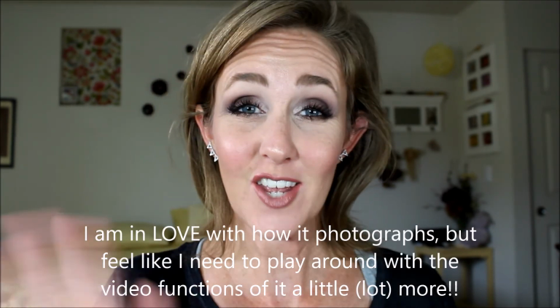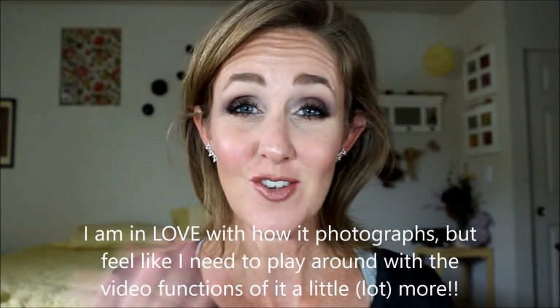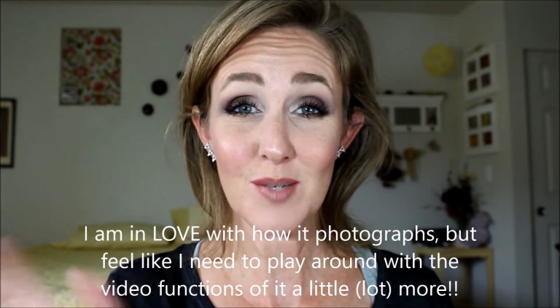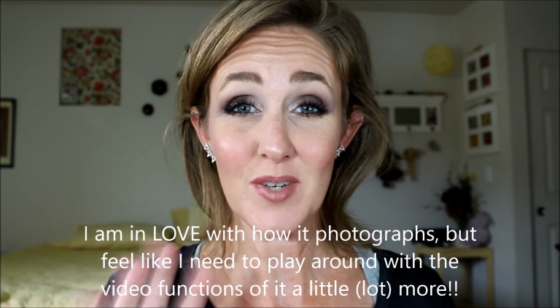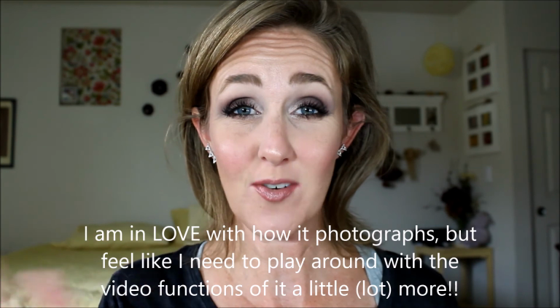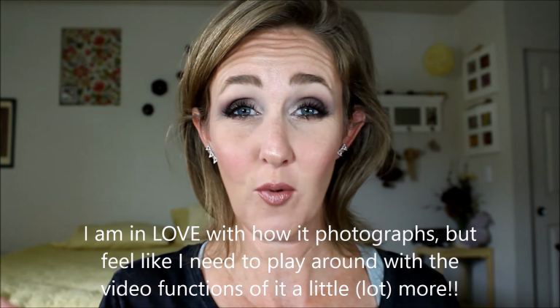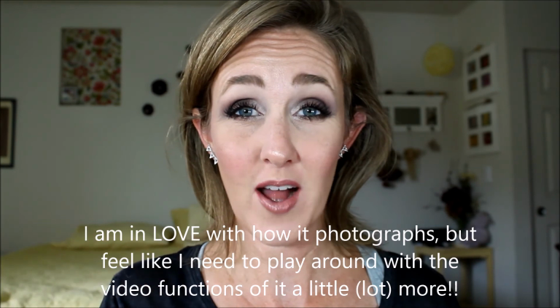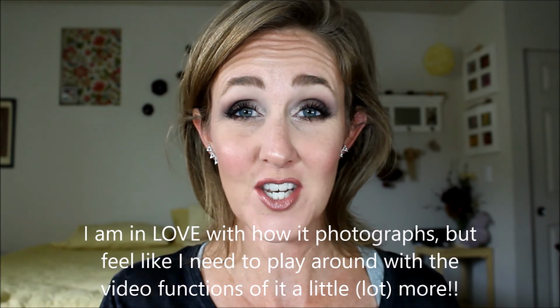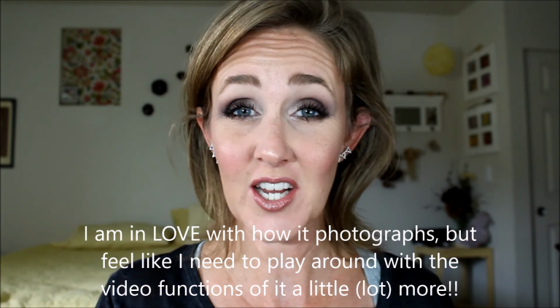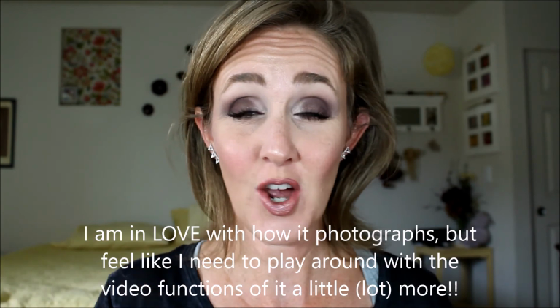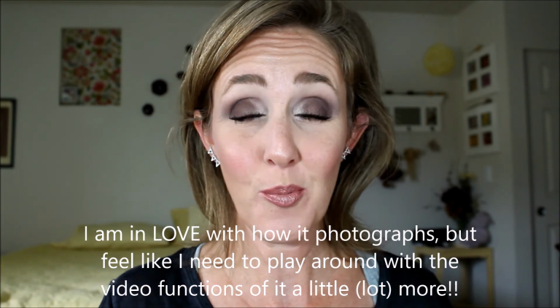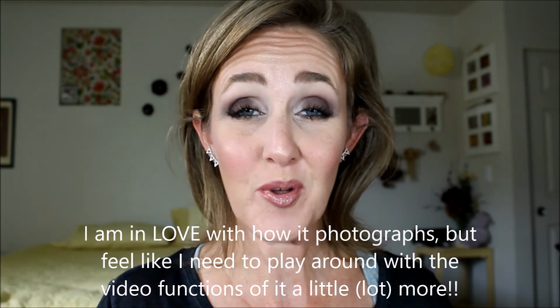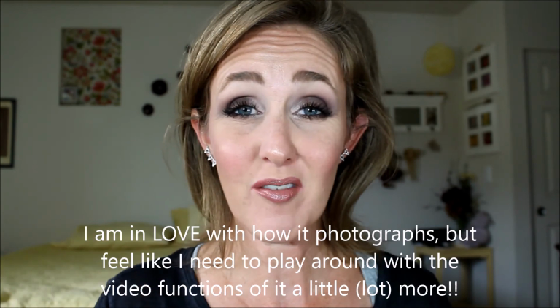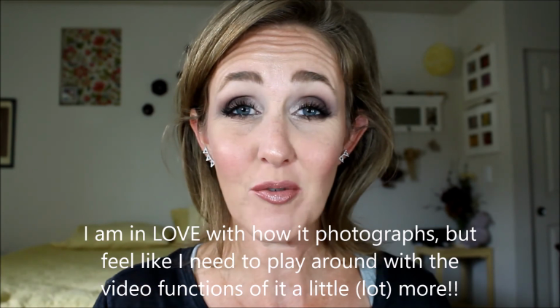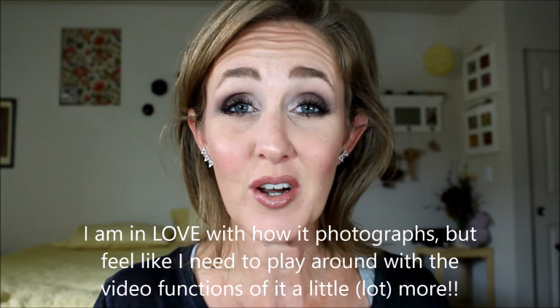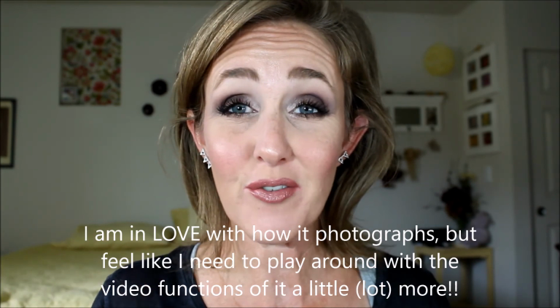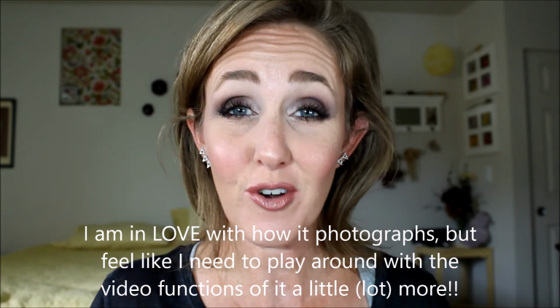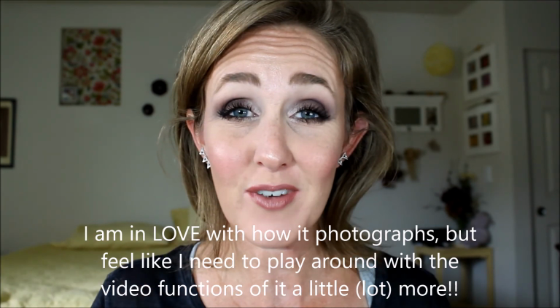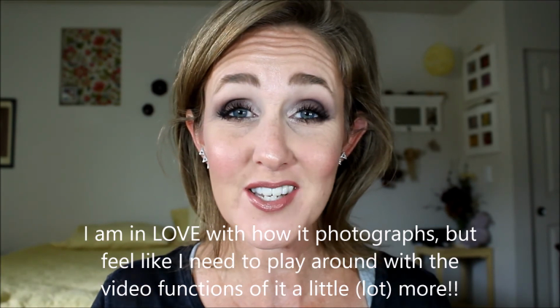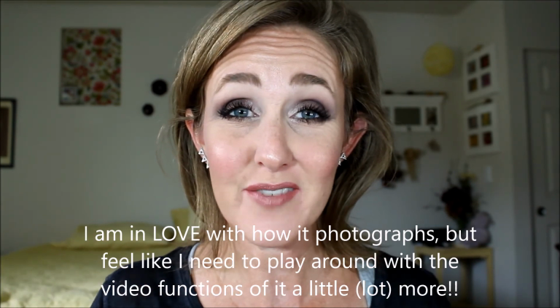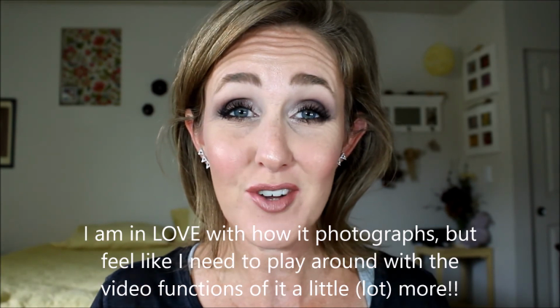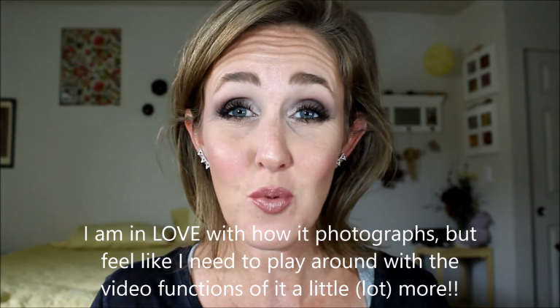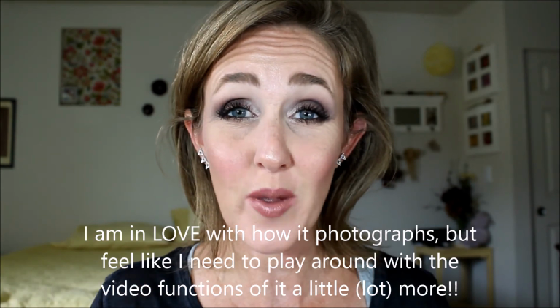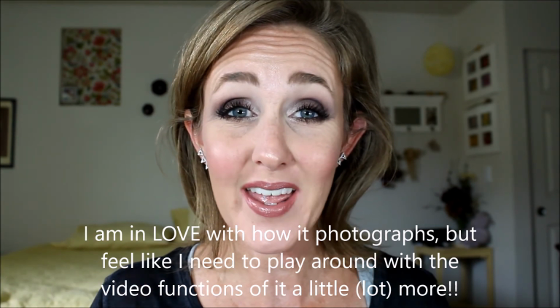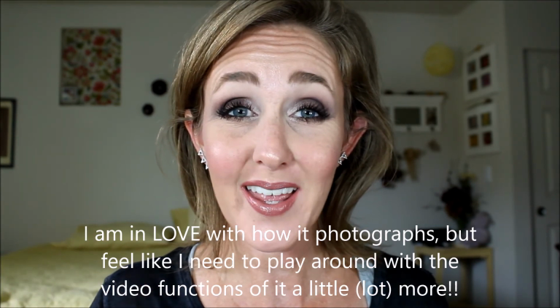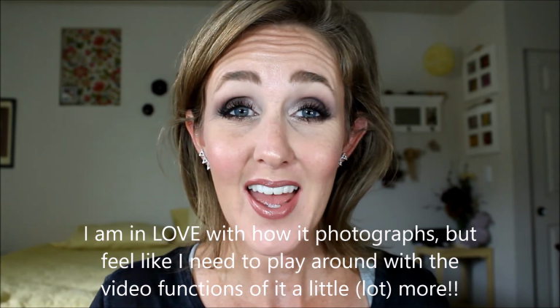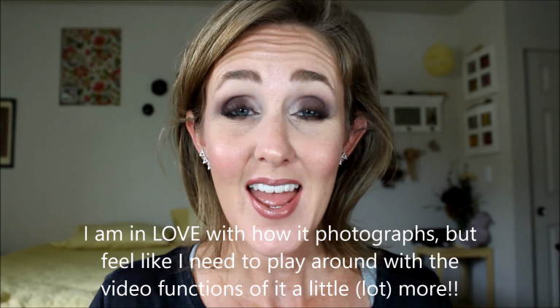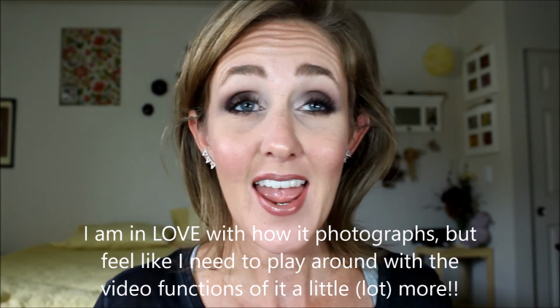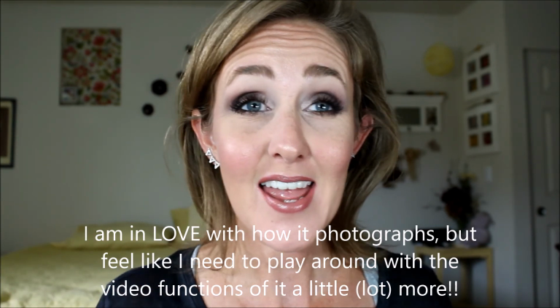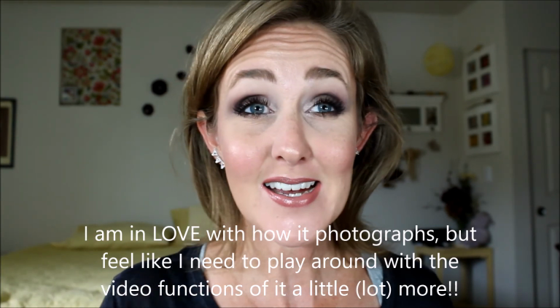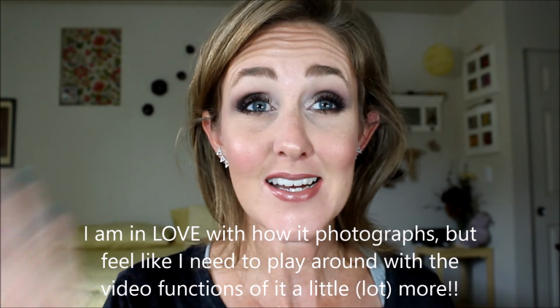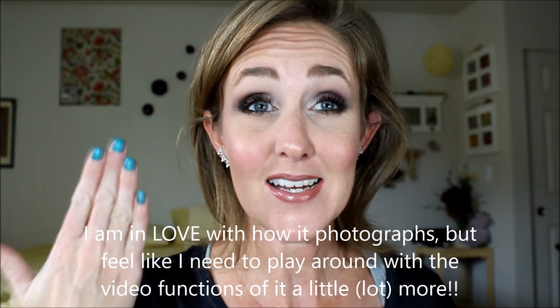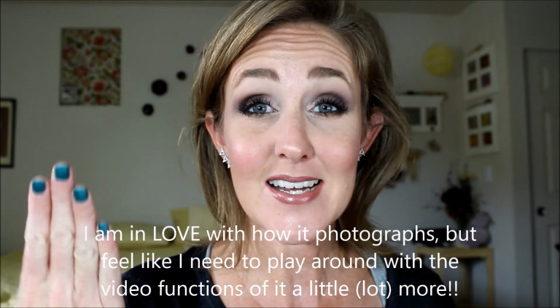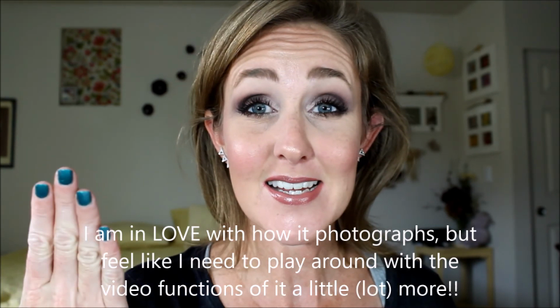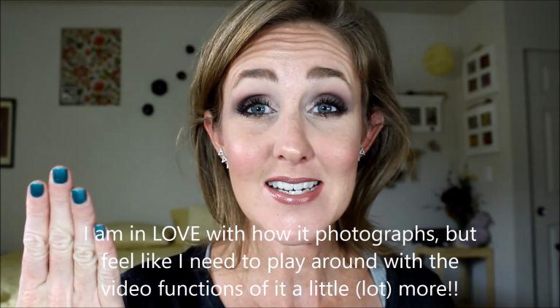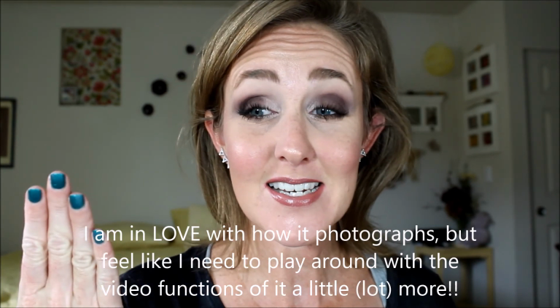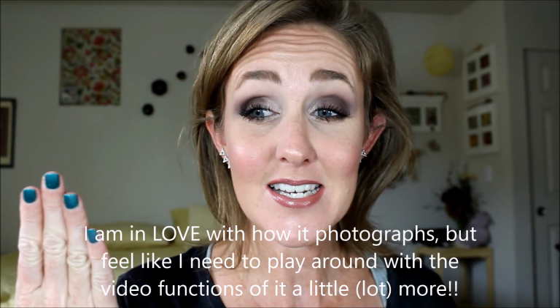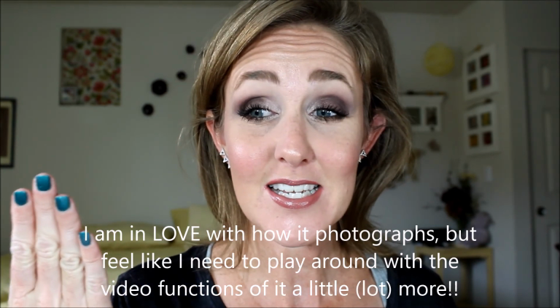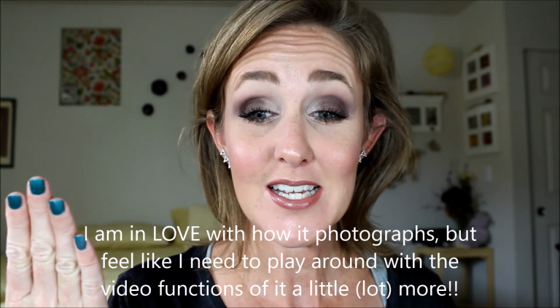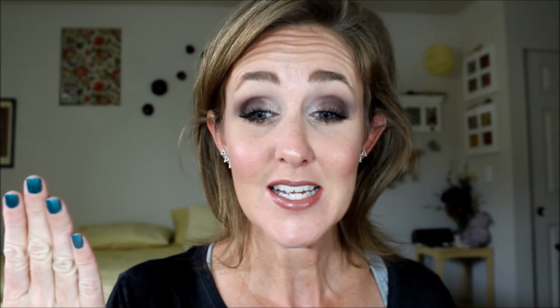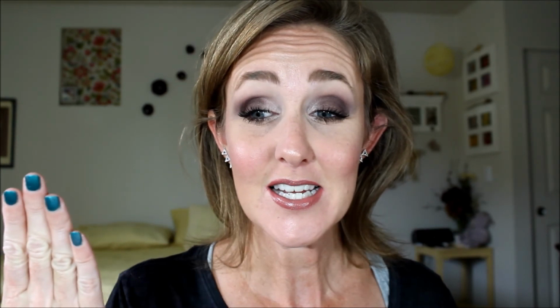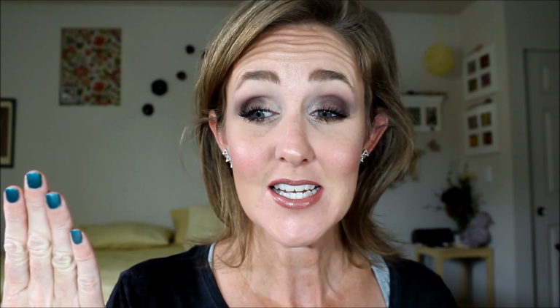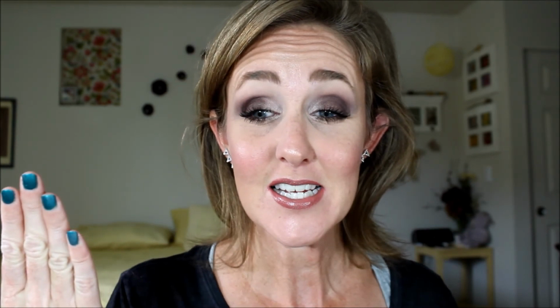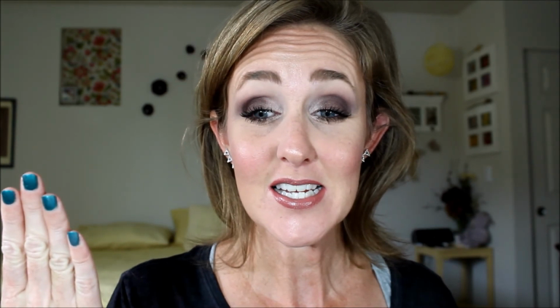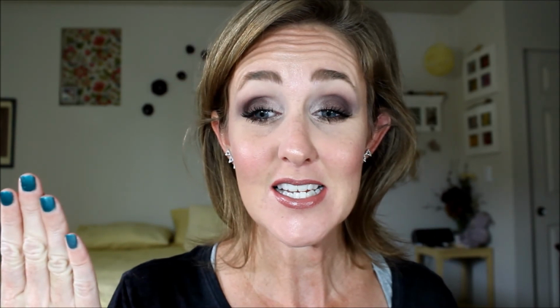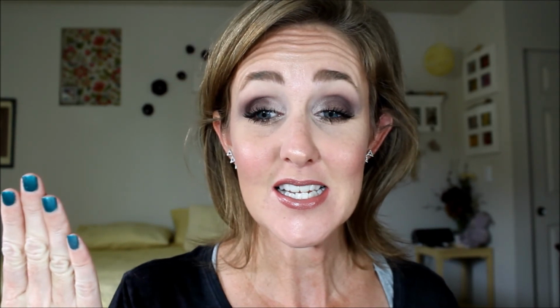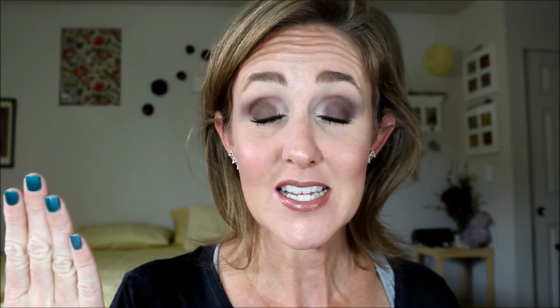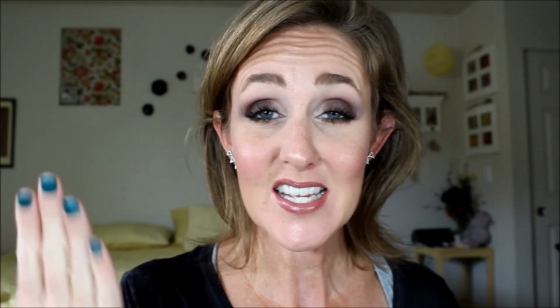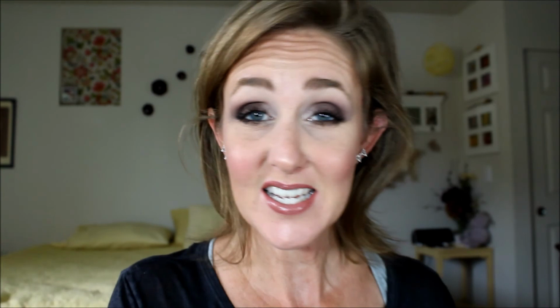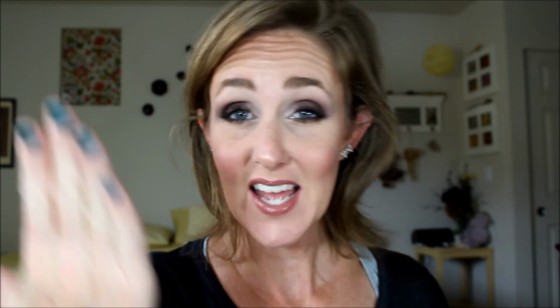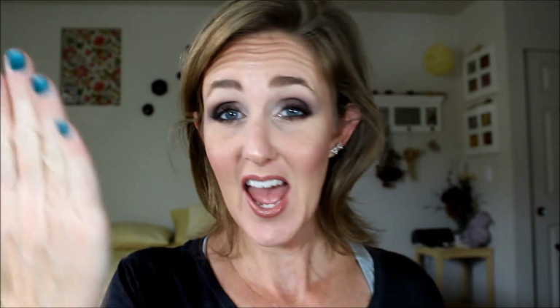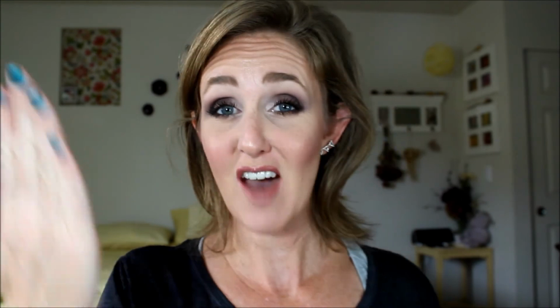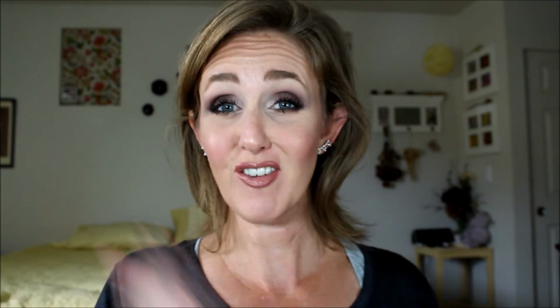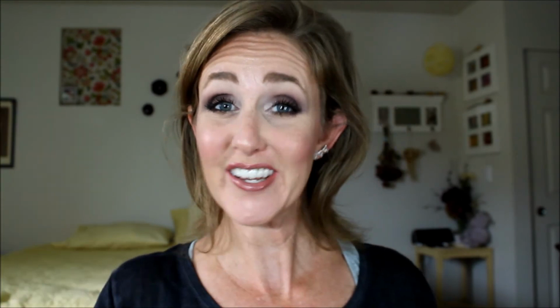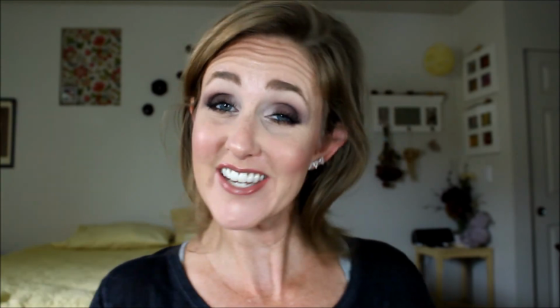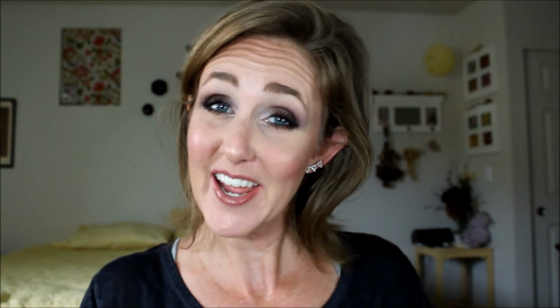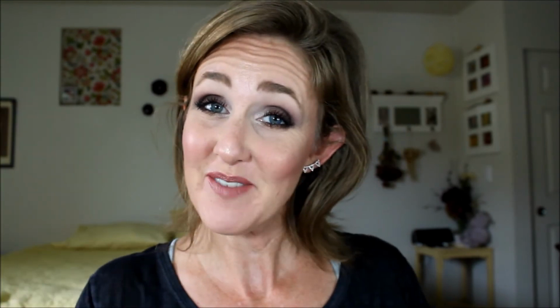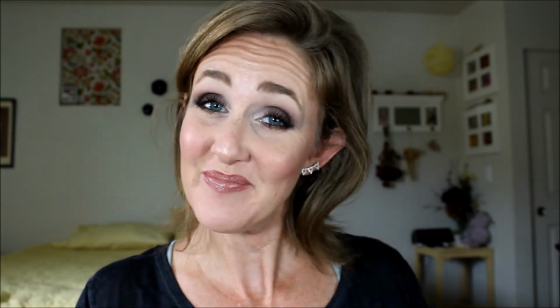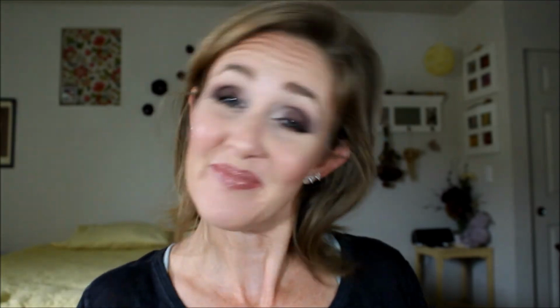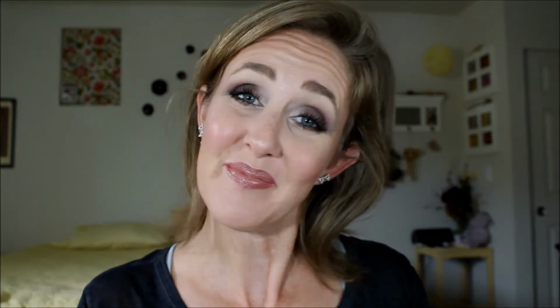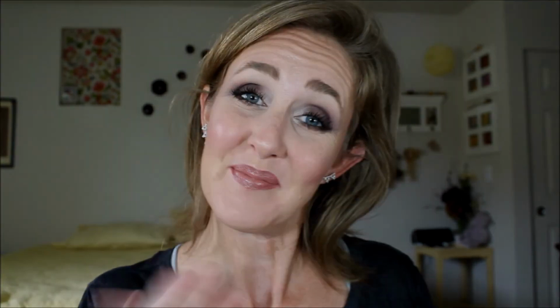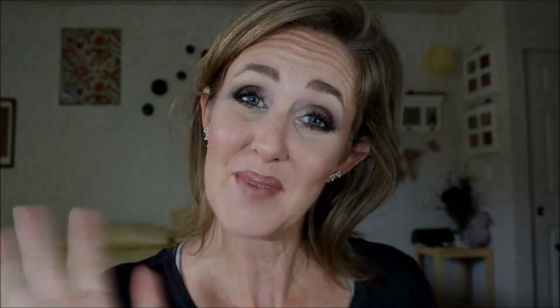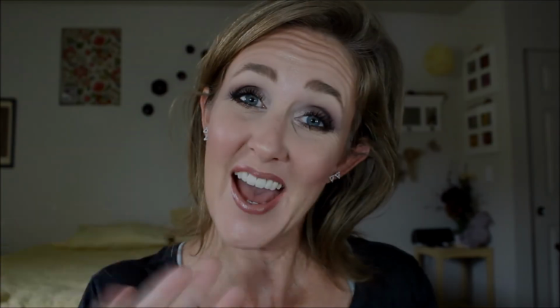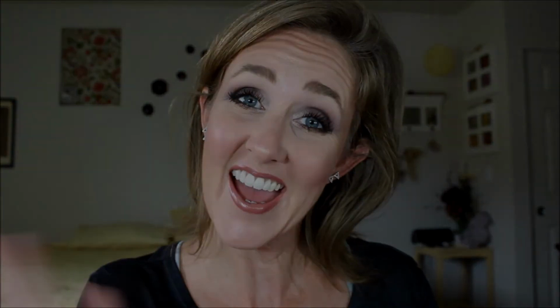Thank you so much for watching. I hope you have a wonderful rest of your week, and have a good day. Bye!